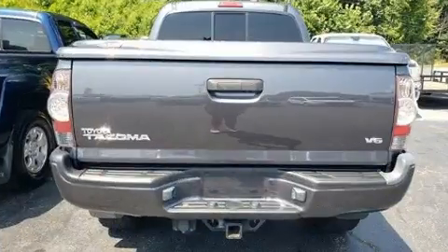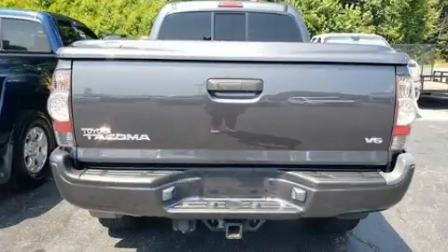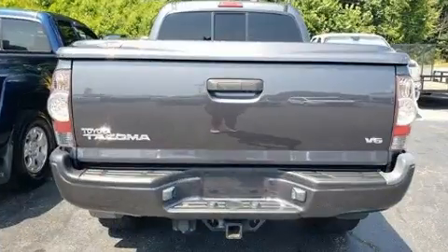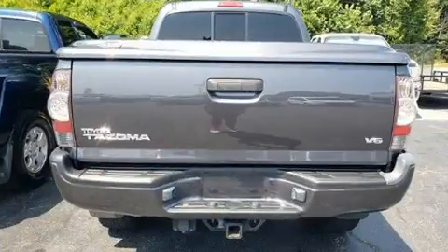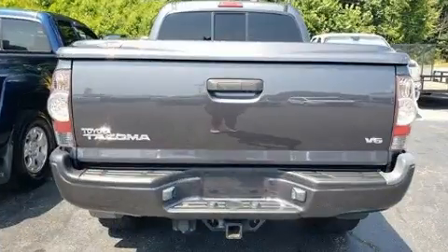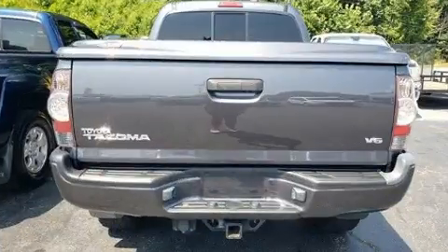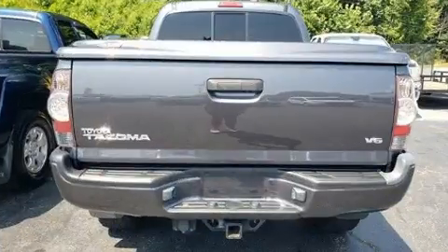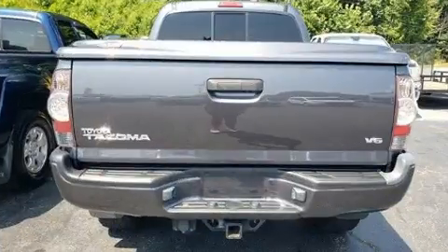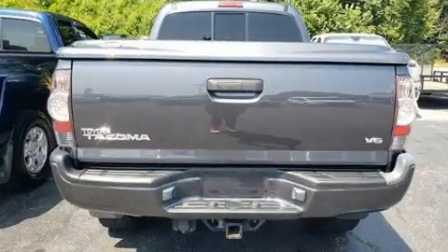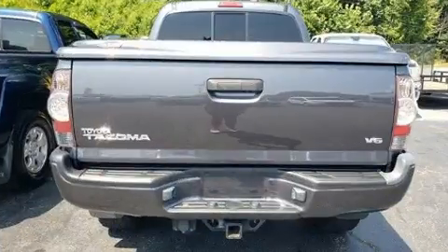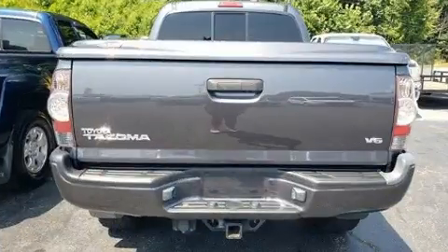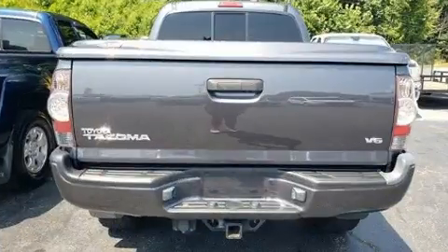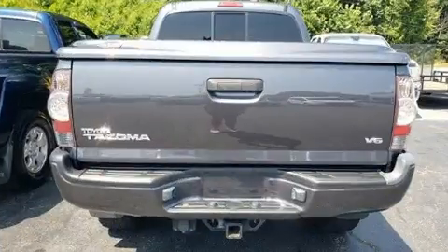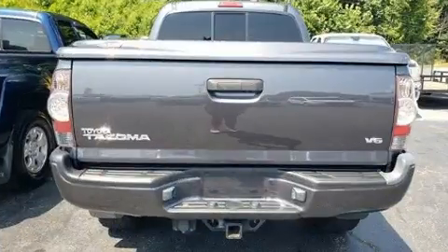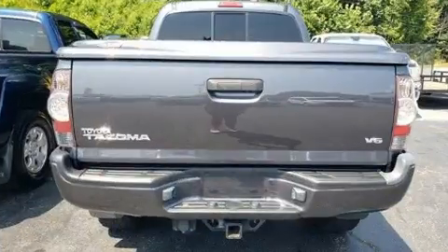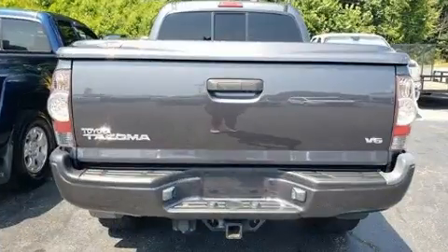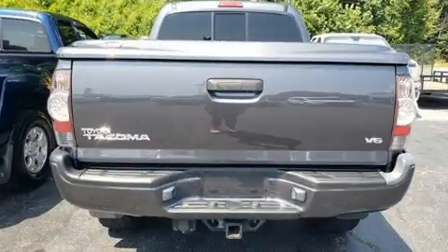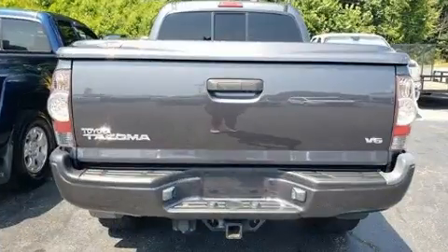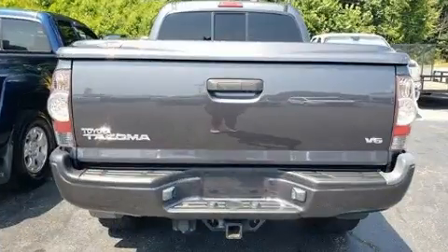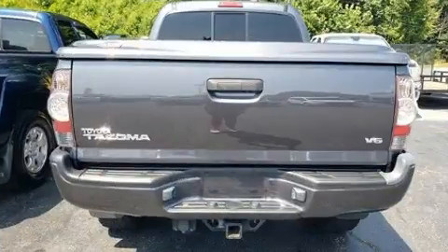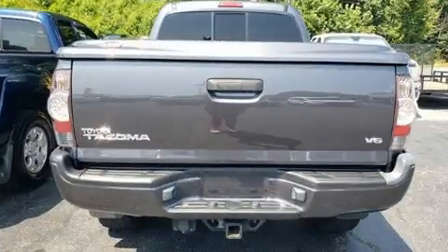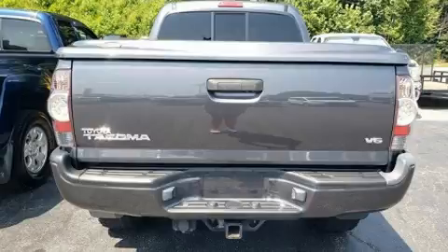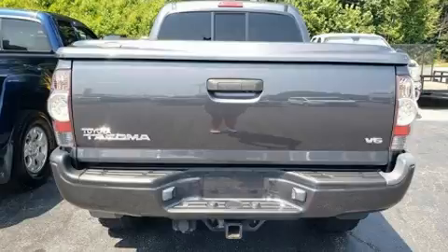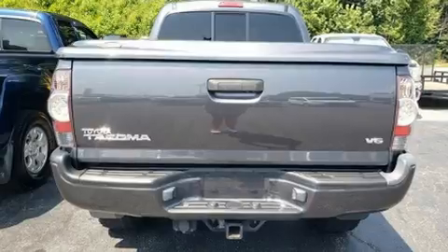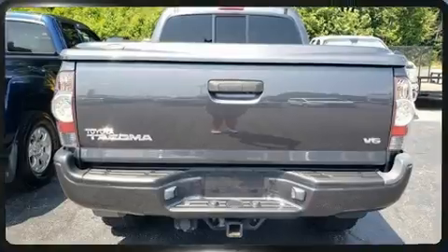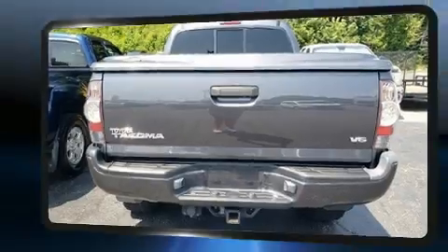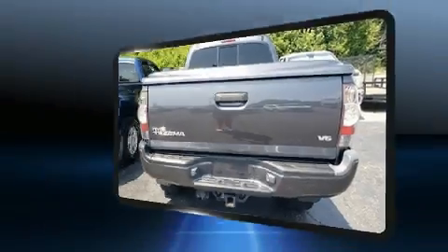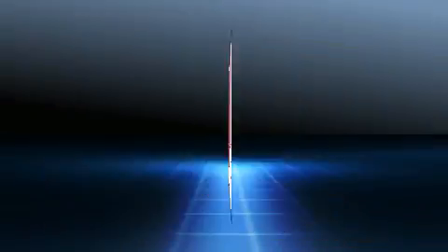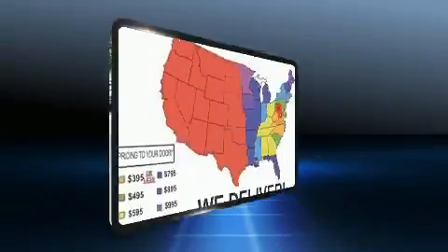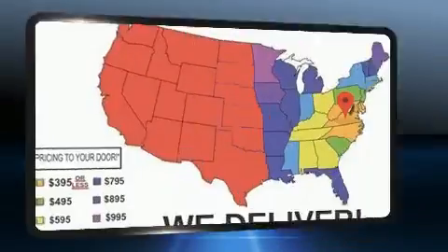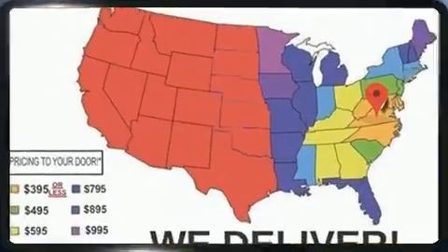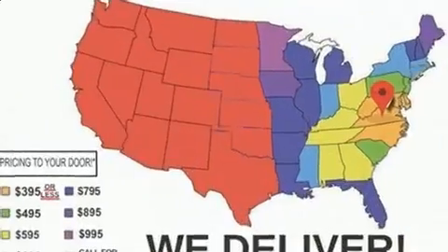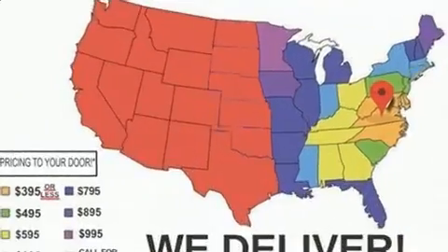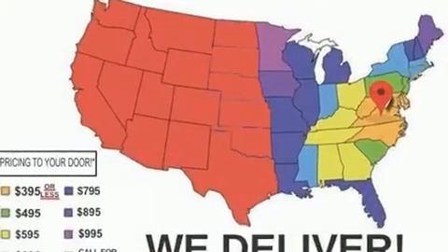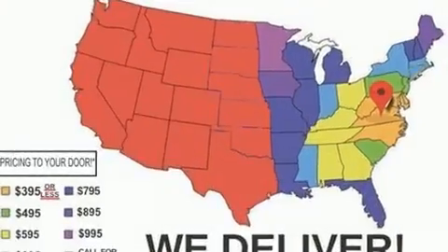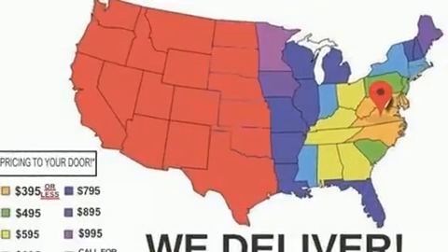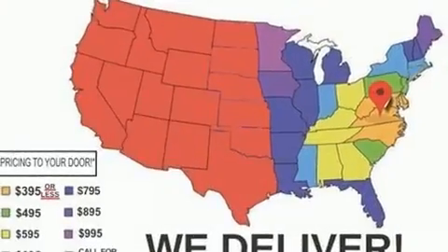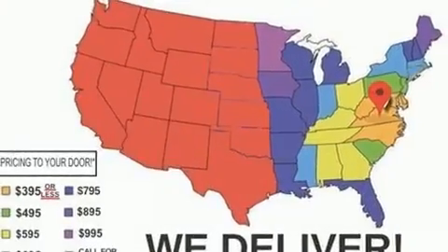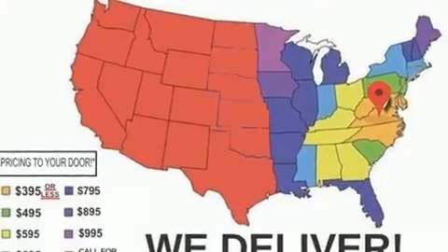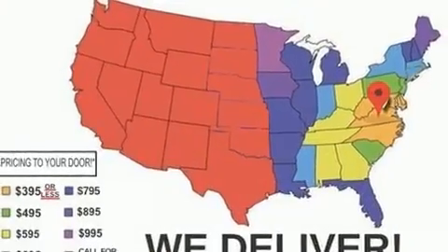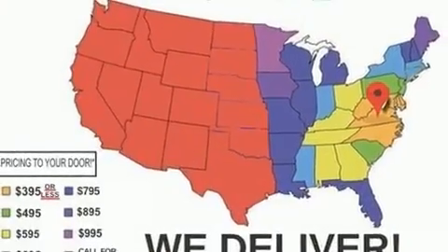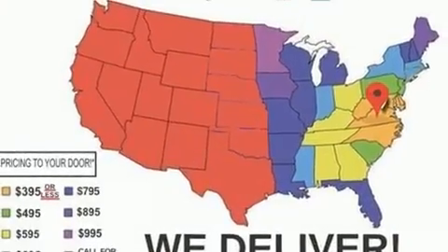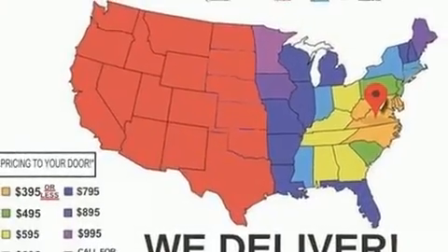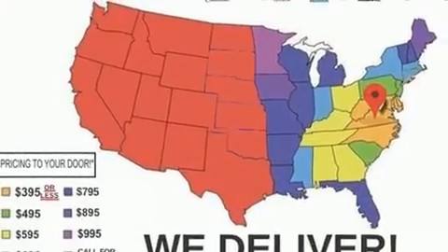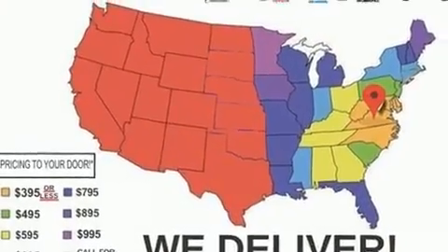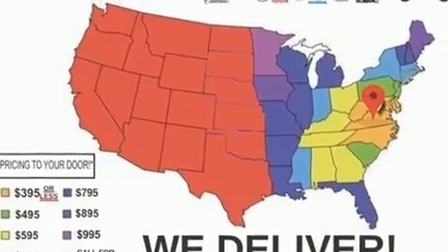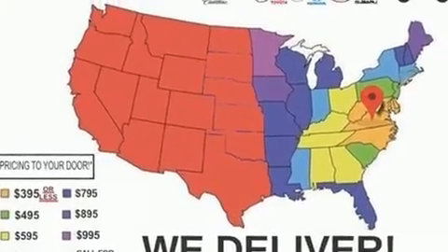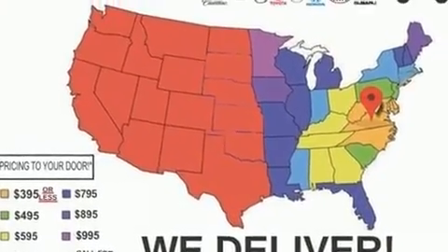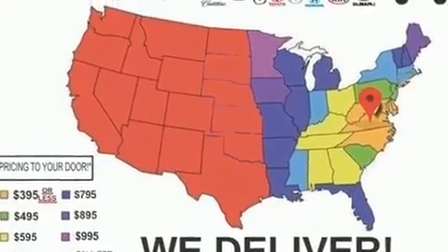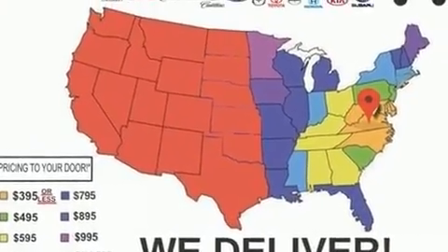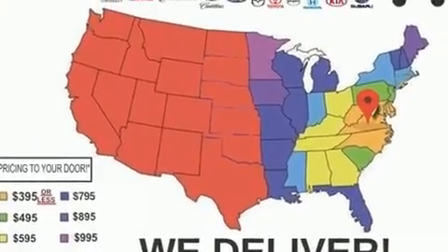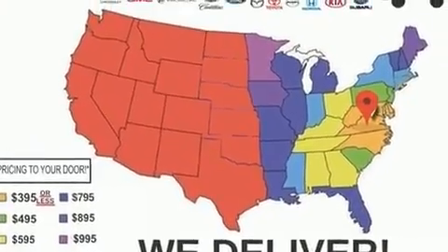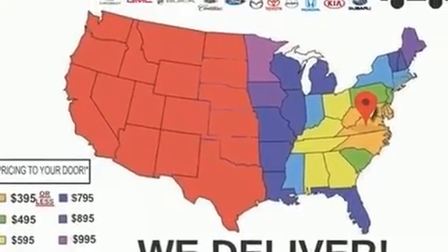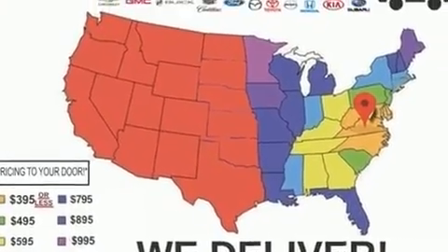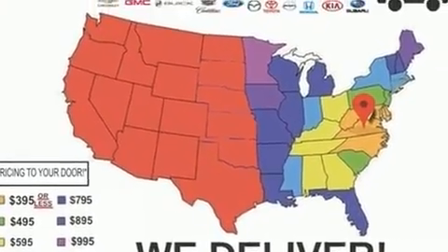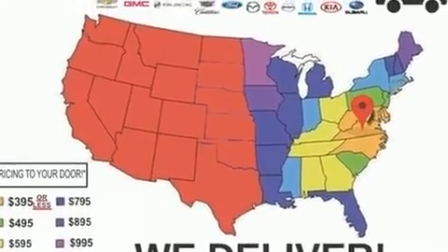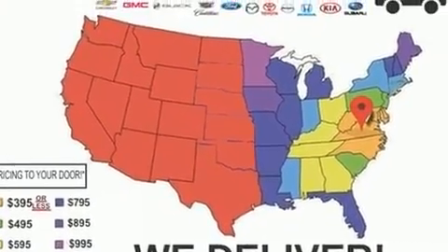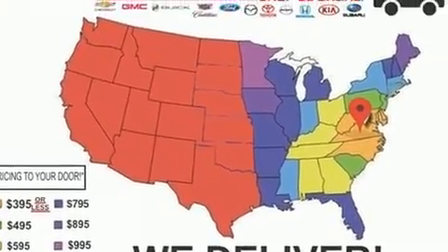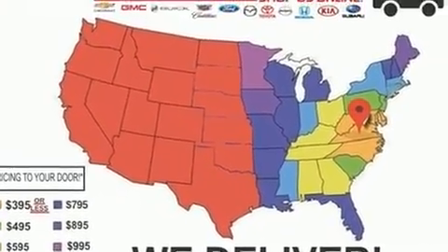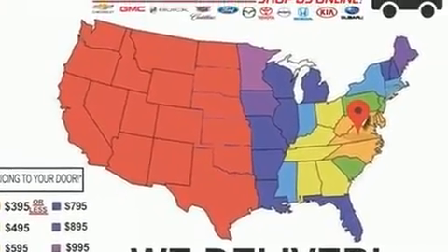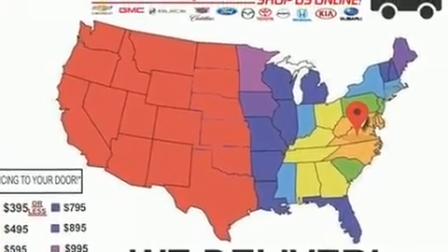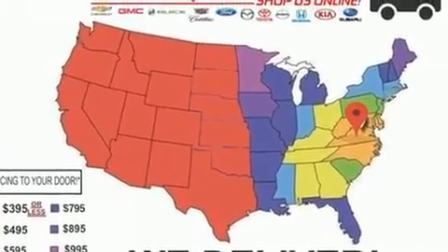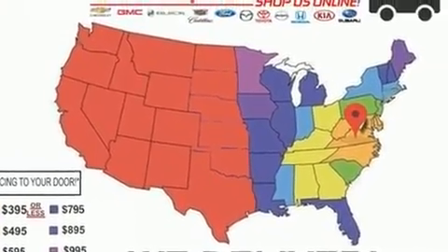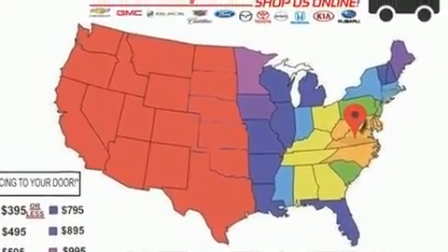Top features include front bucket seats, a rear-step bumper, skid plates, and more.